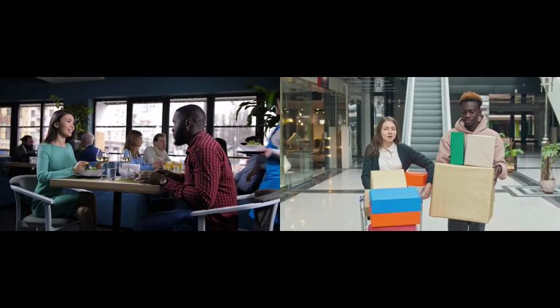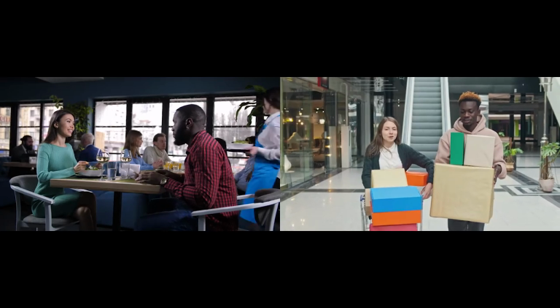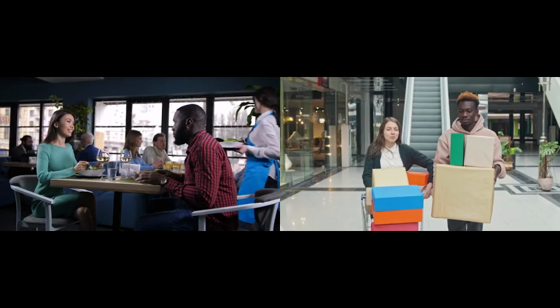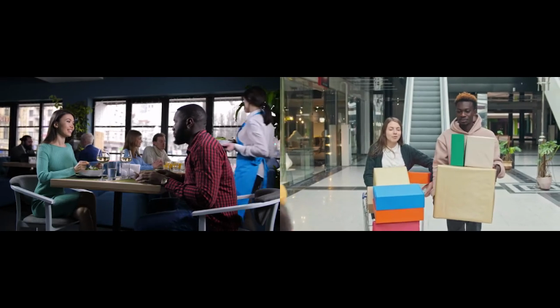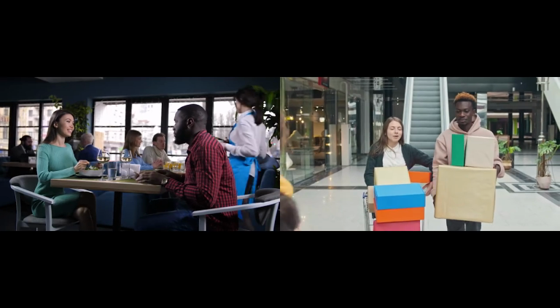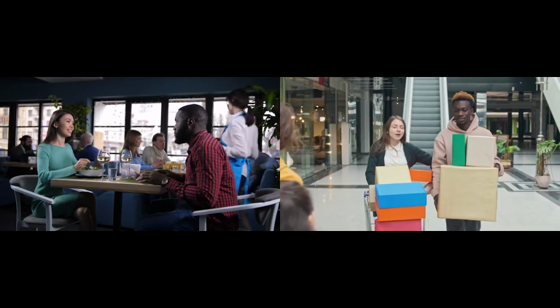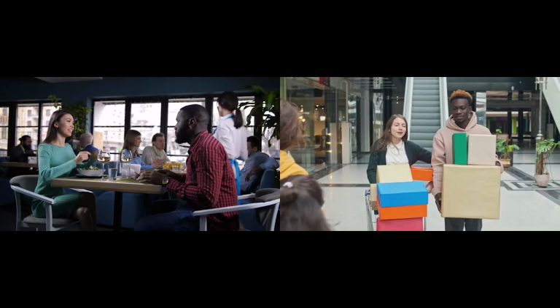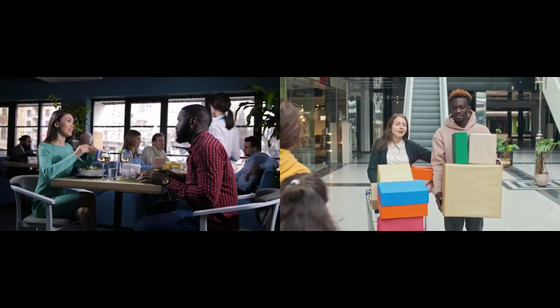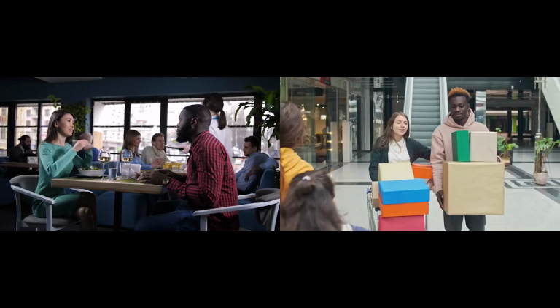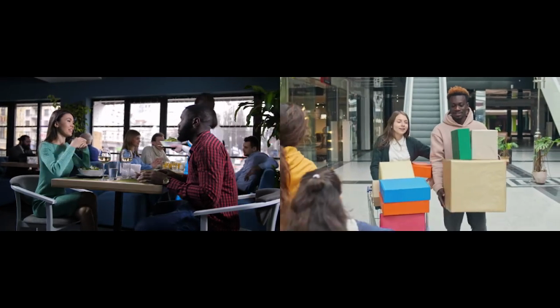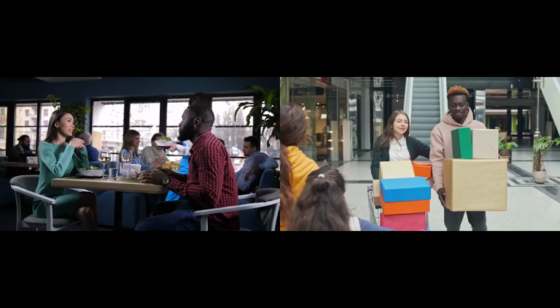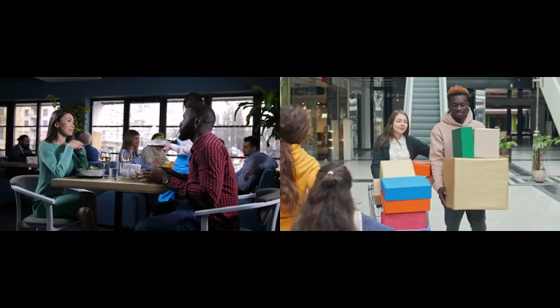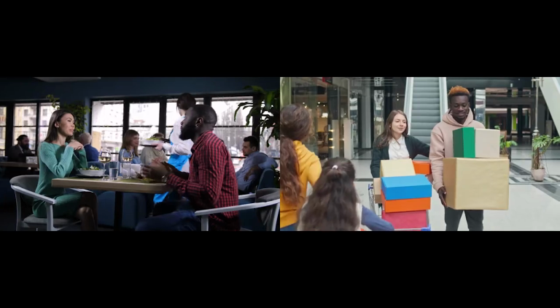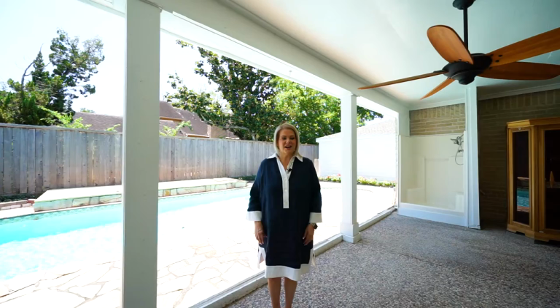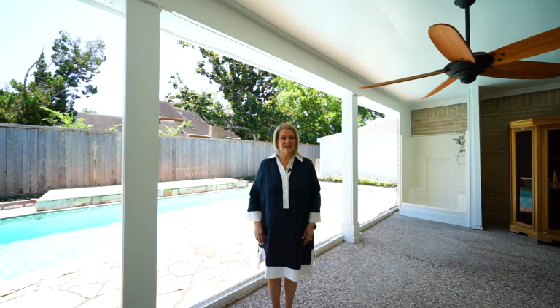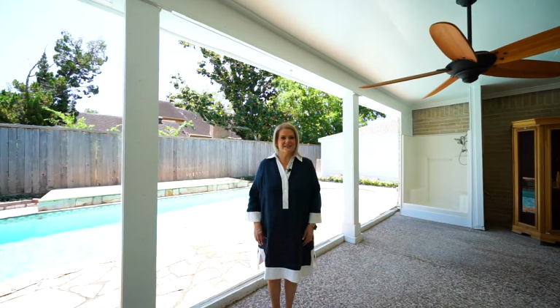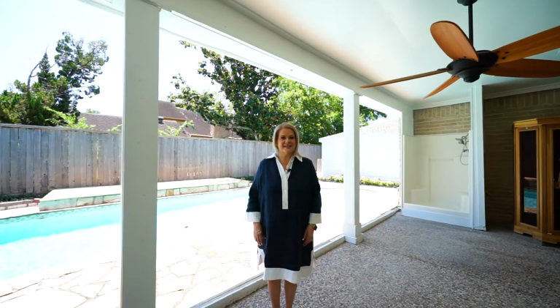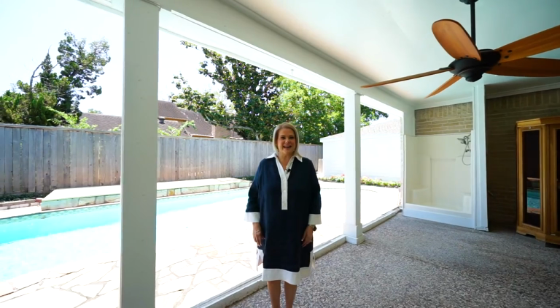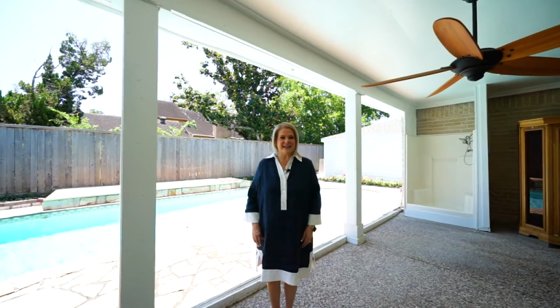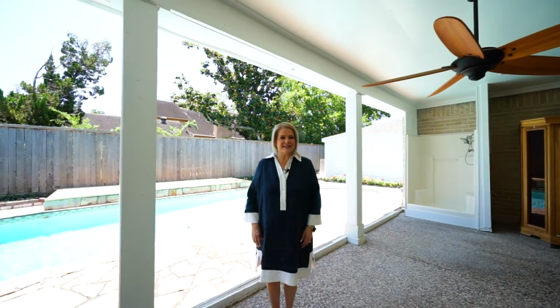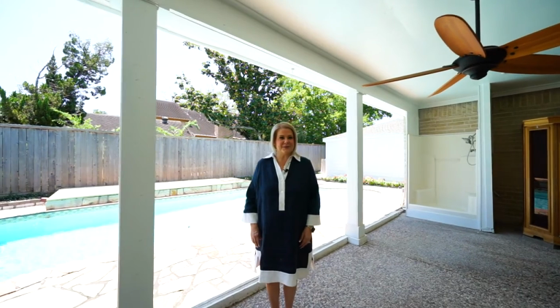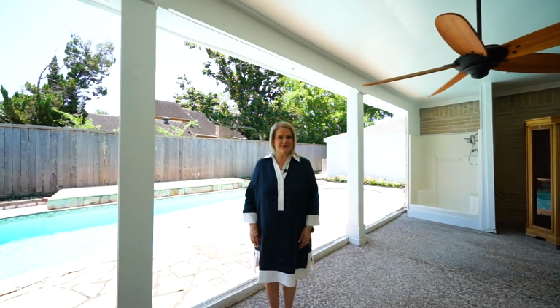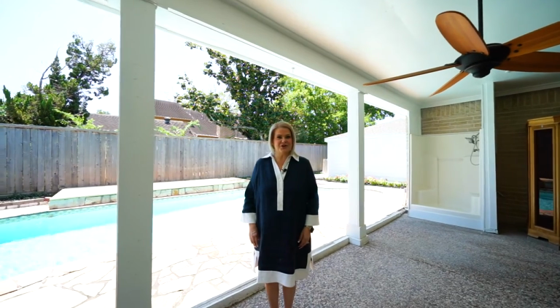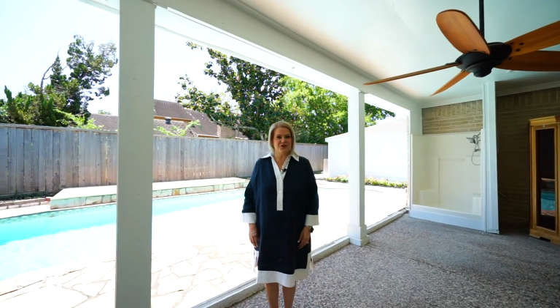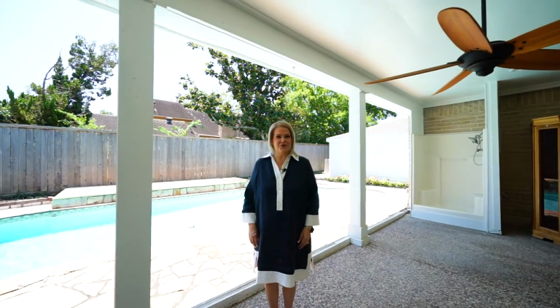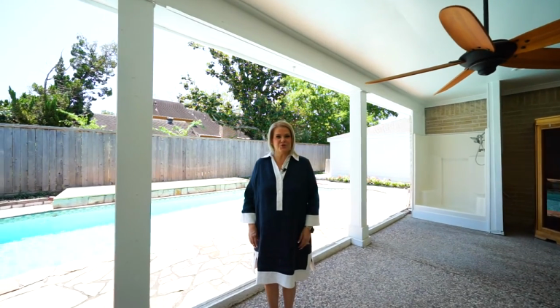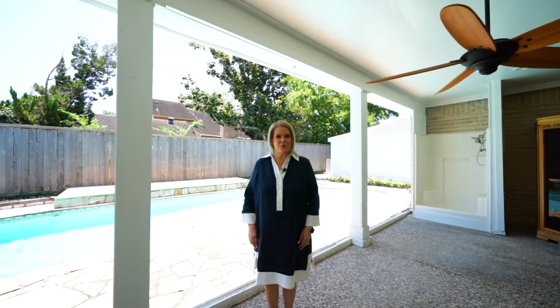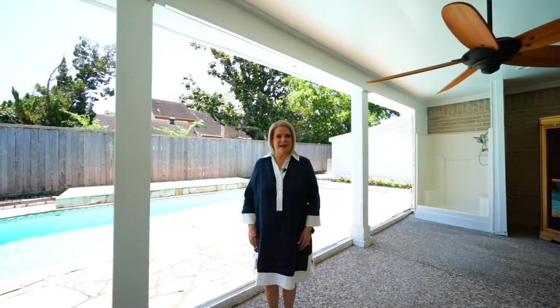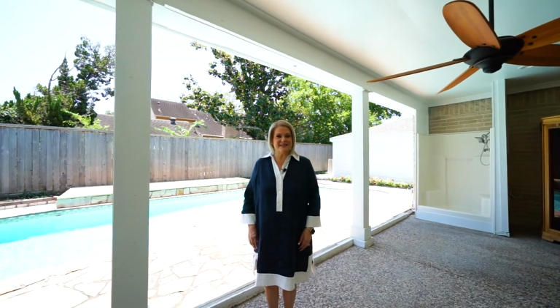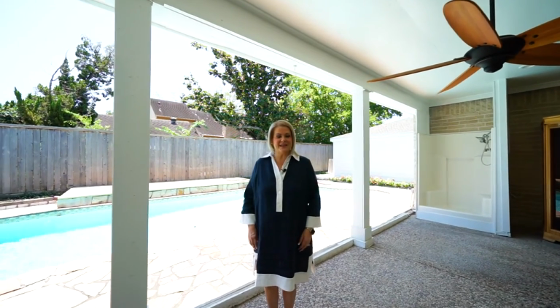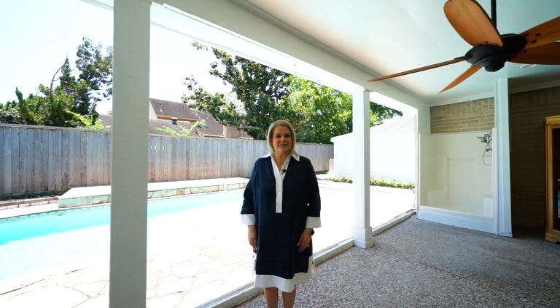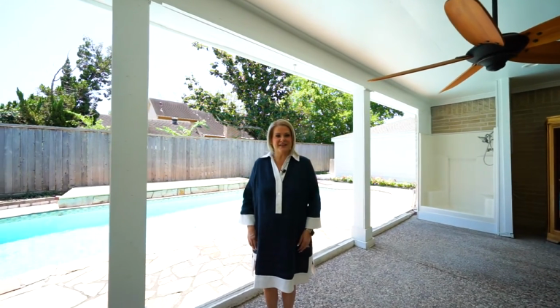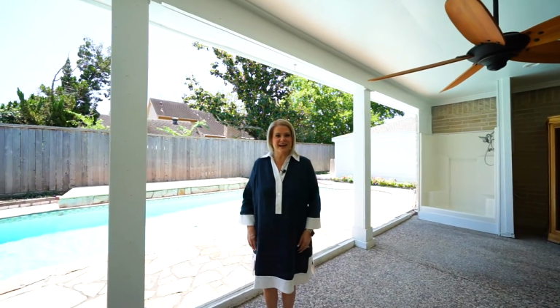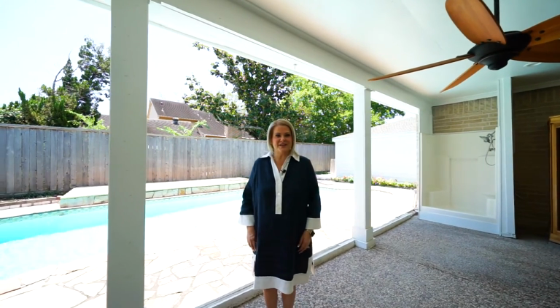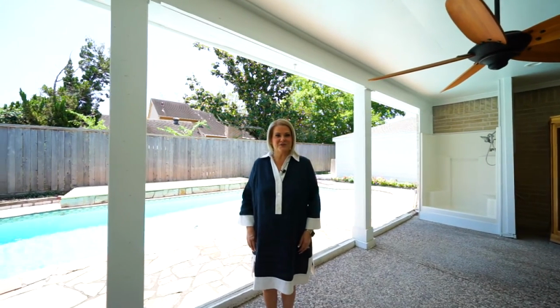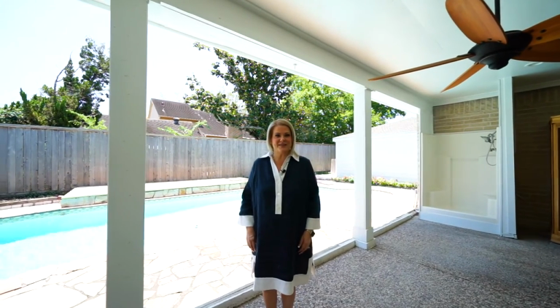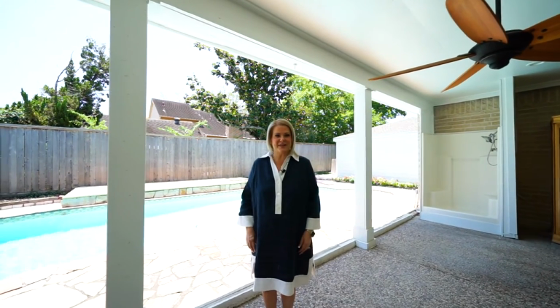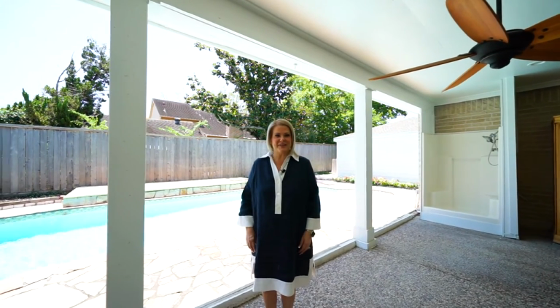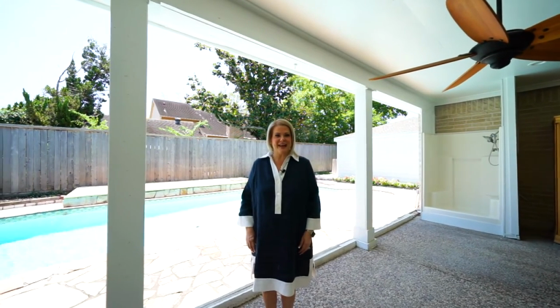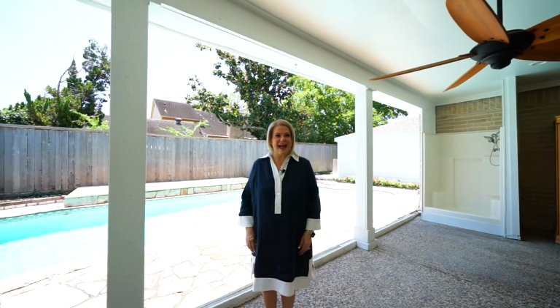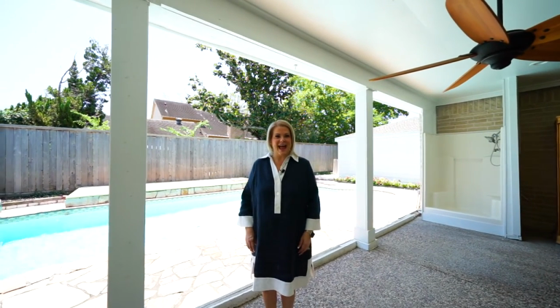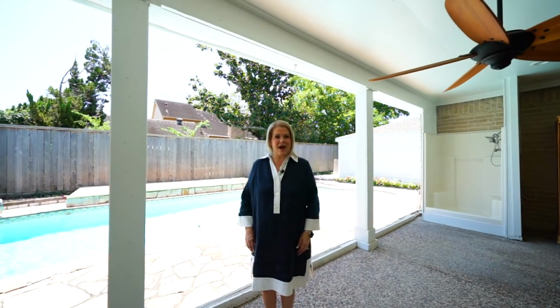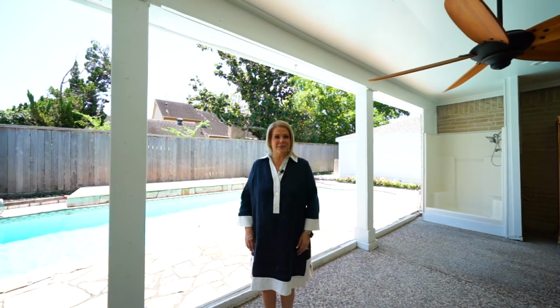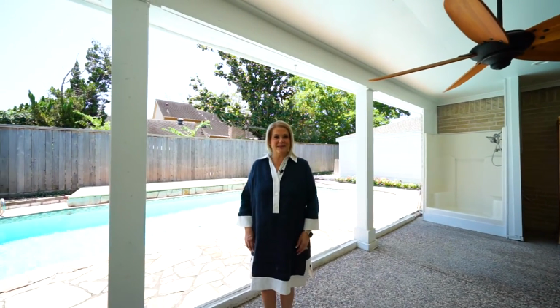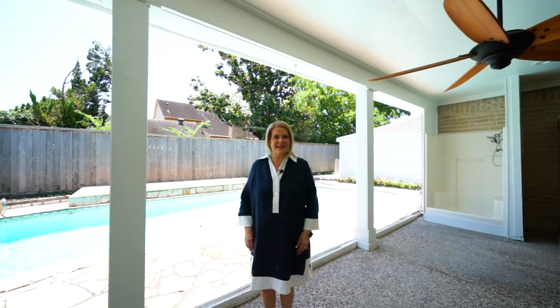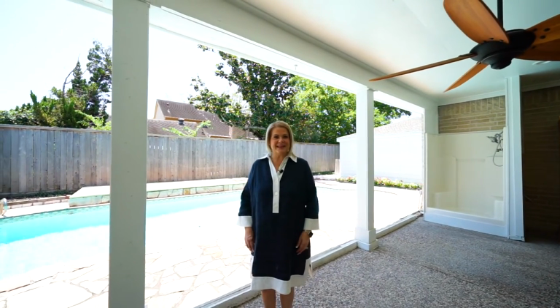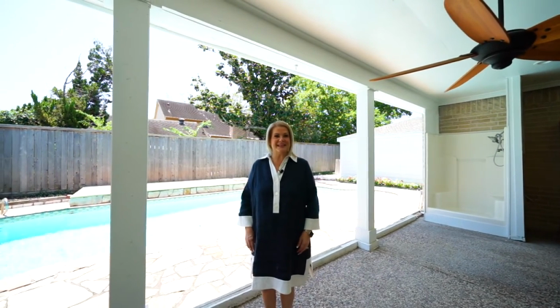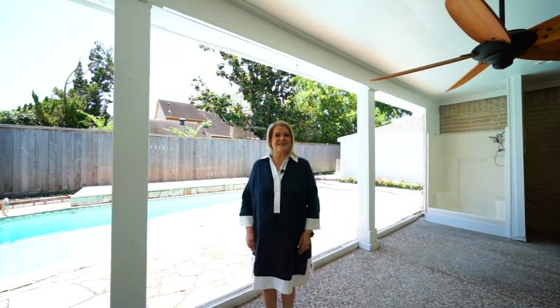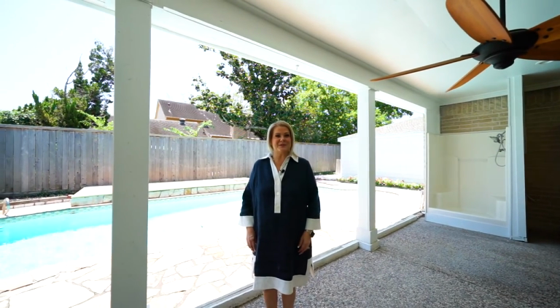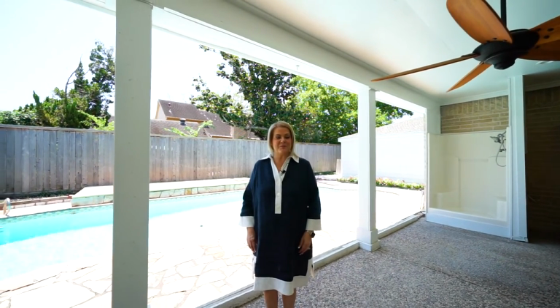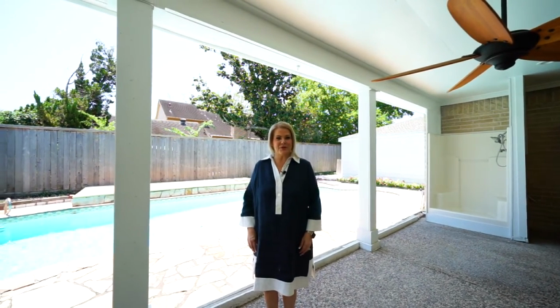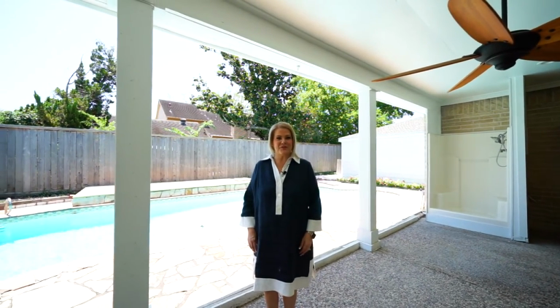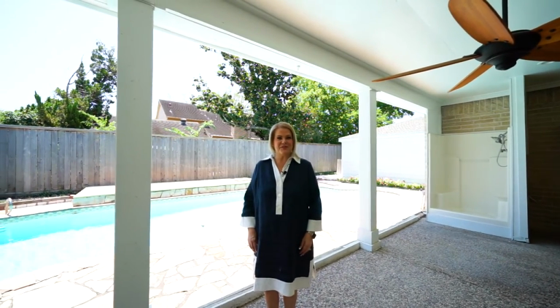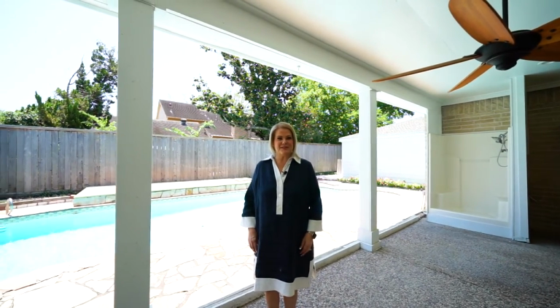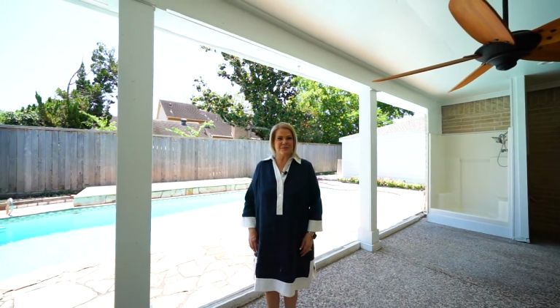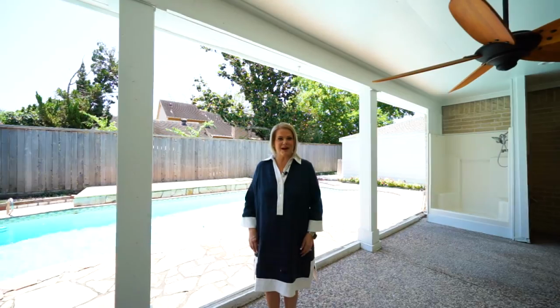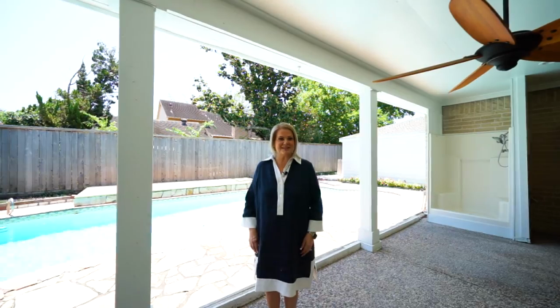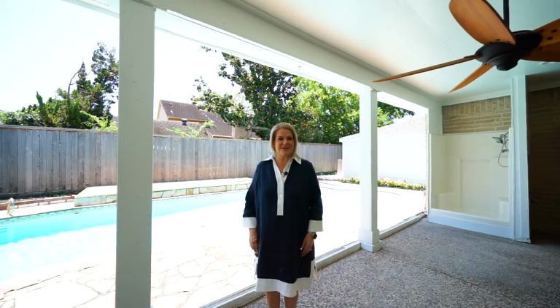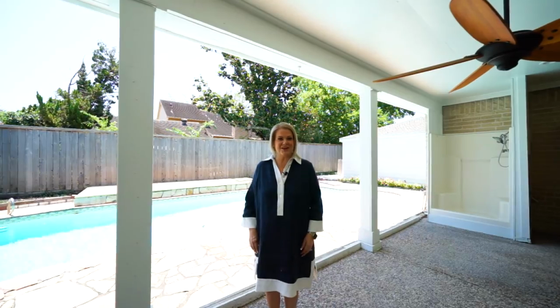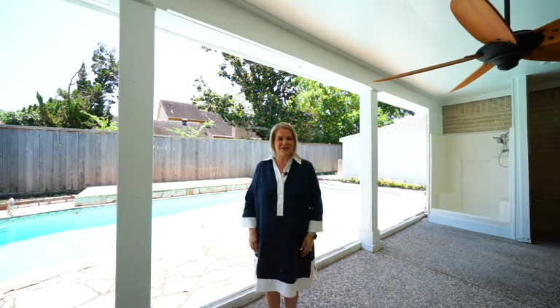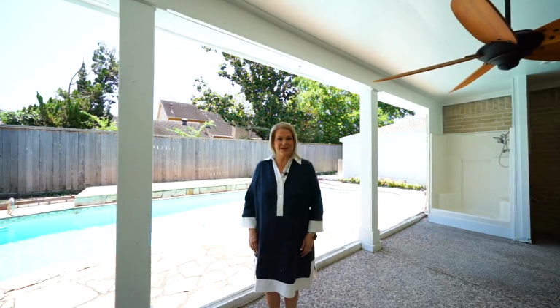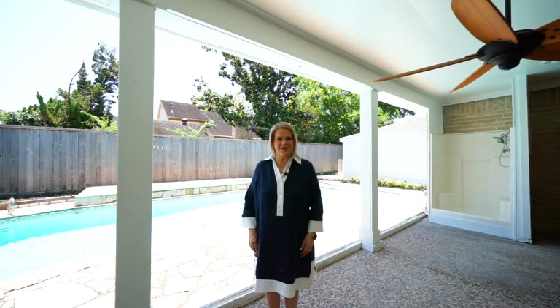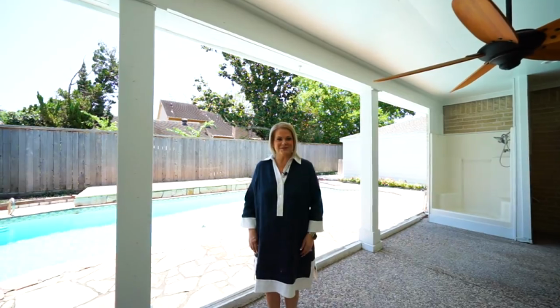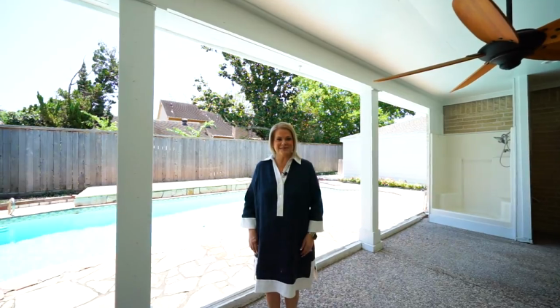Call us today and let me show you why 7907 Albin Lane is the perfect spot to call home.